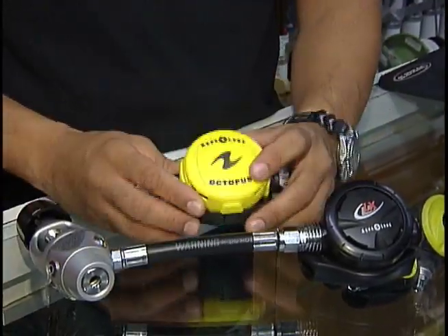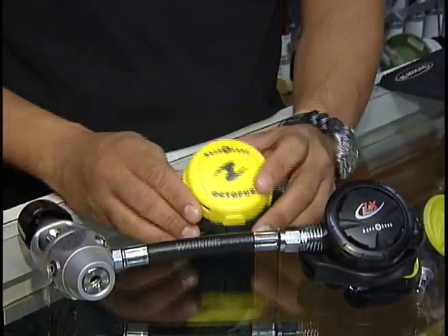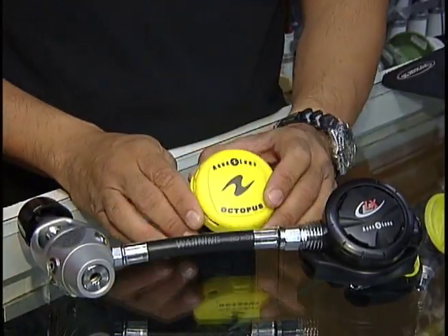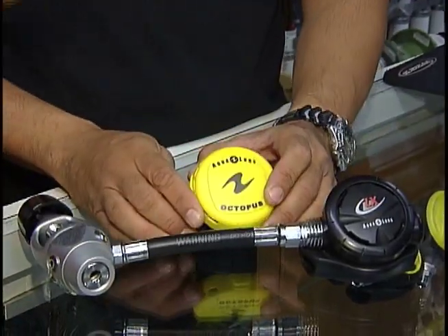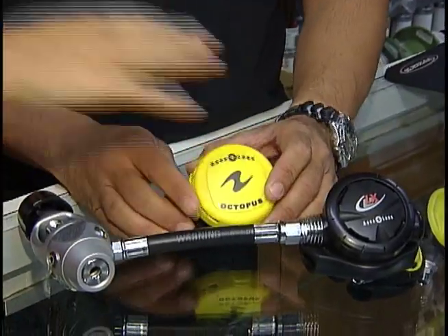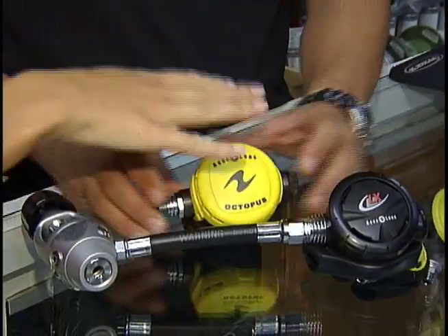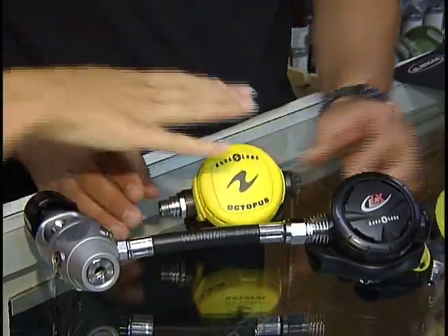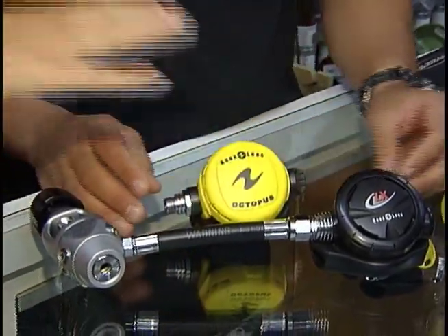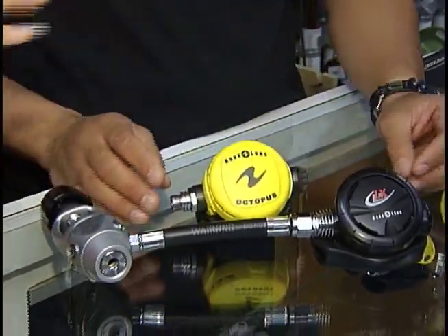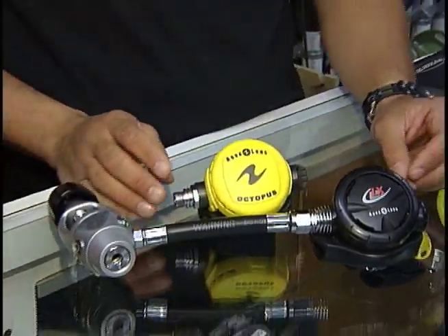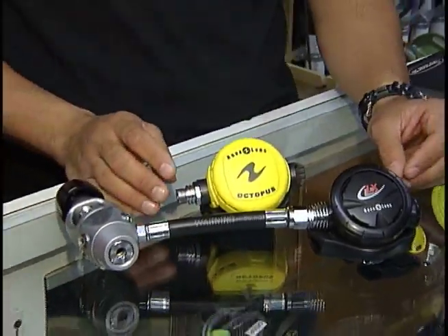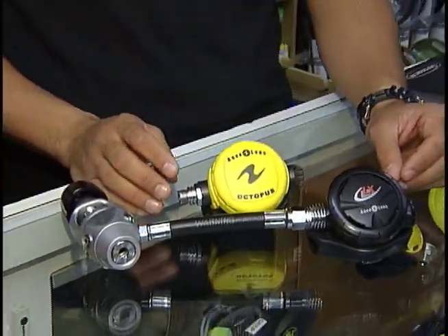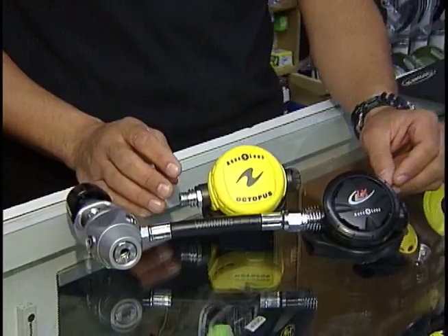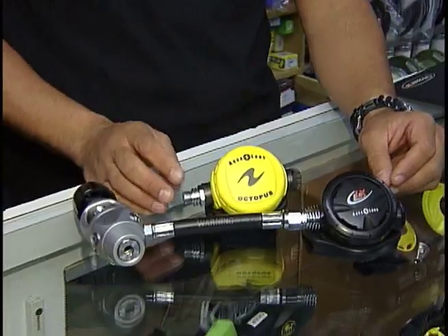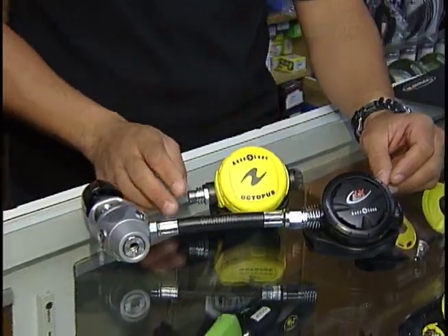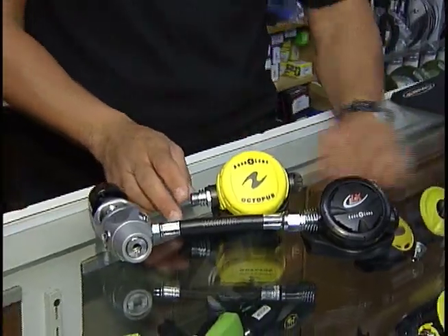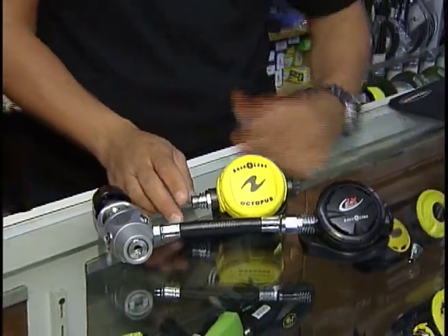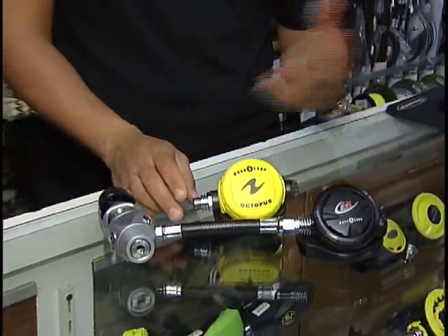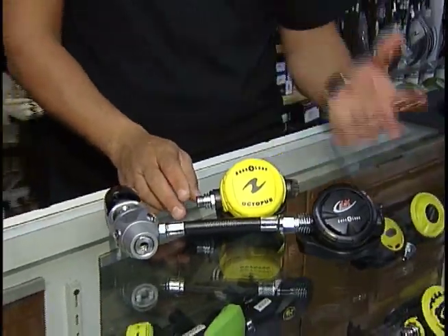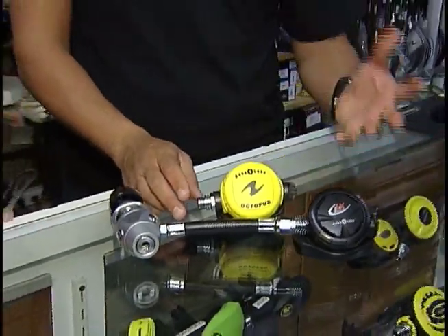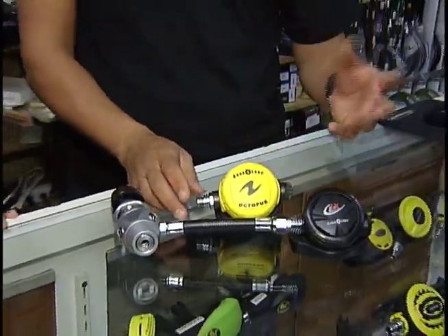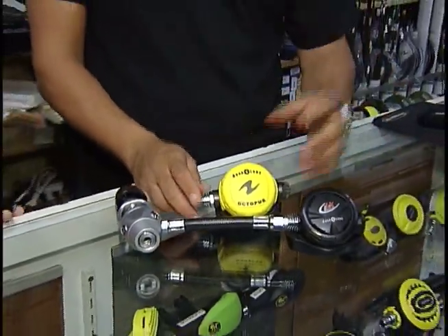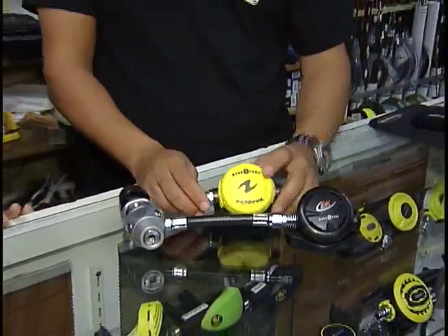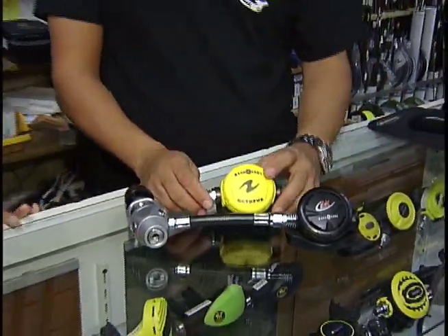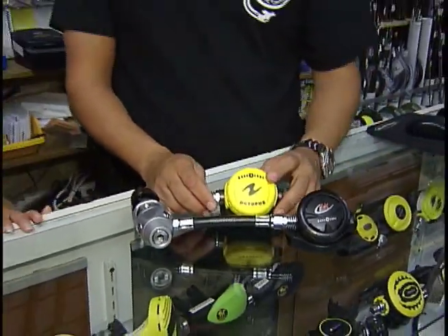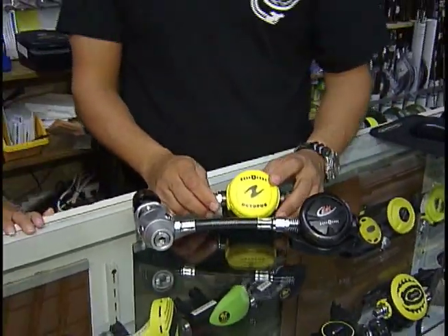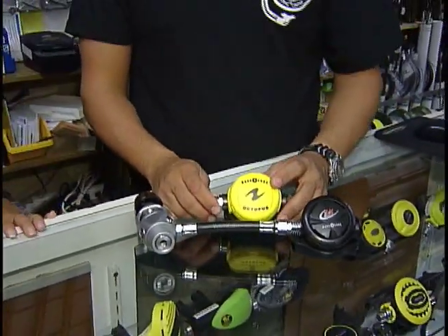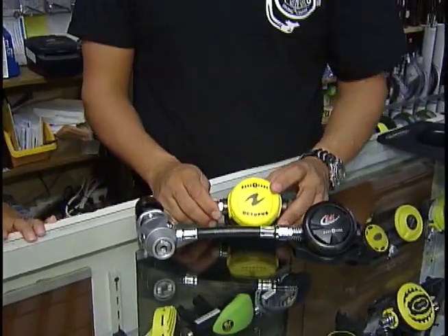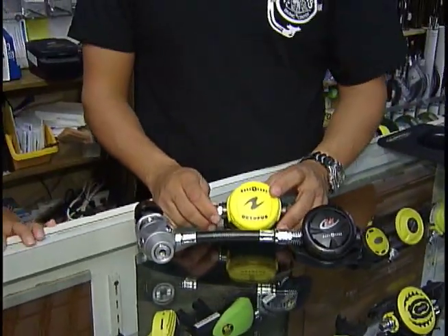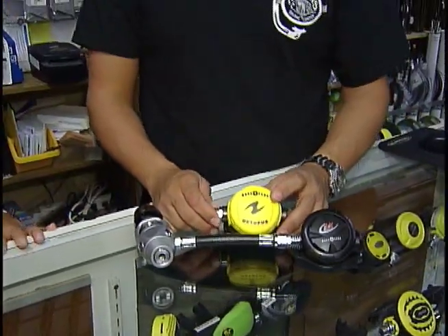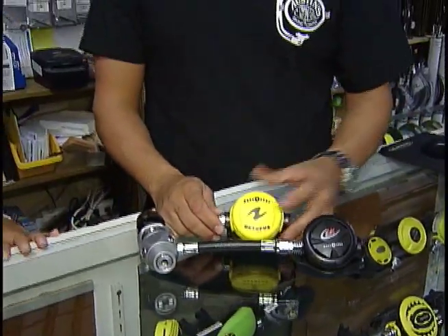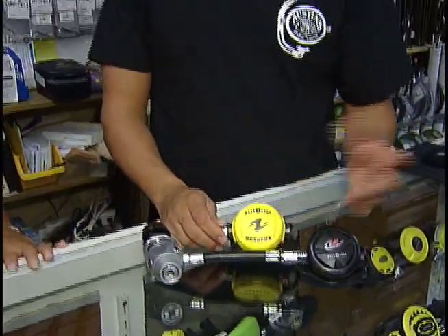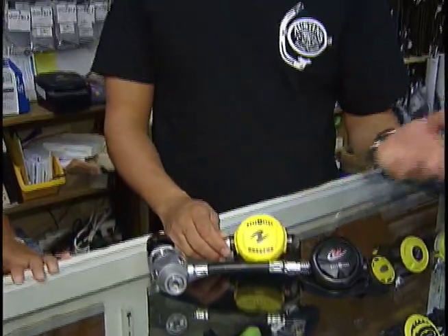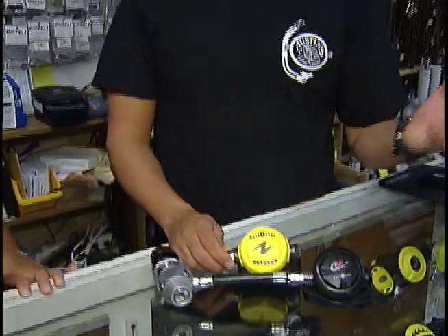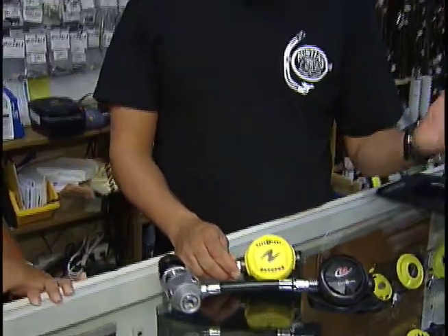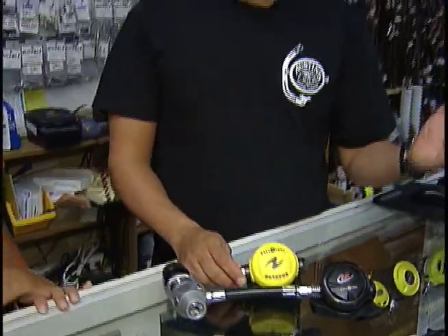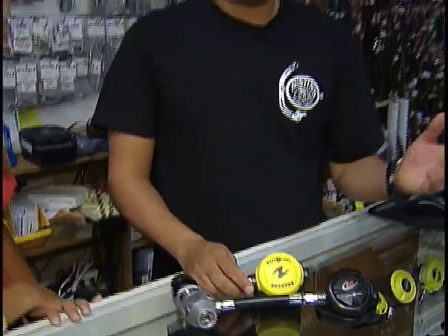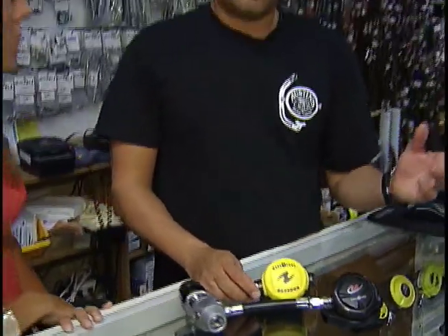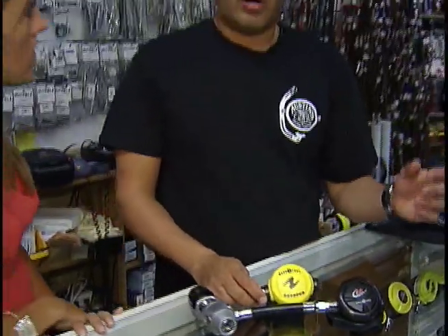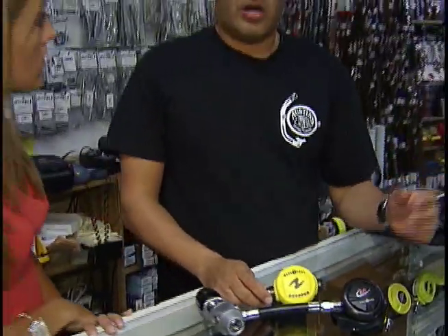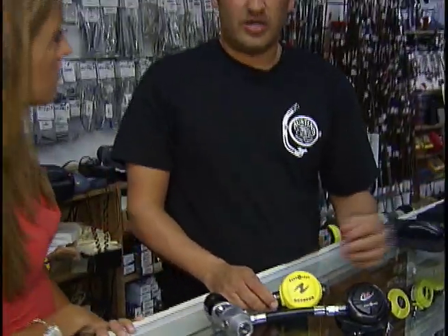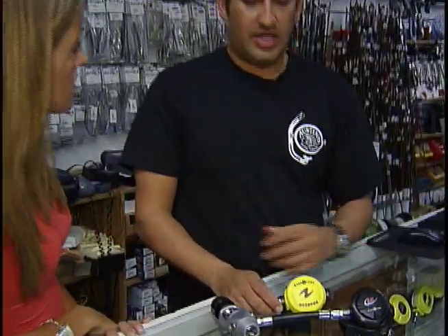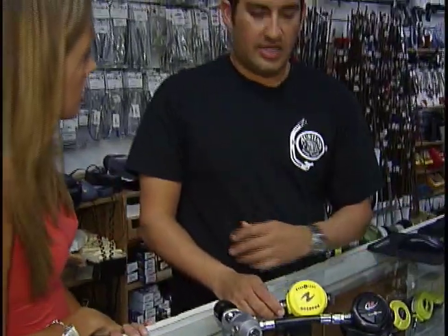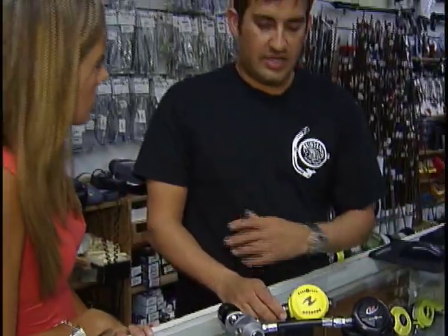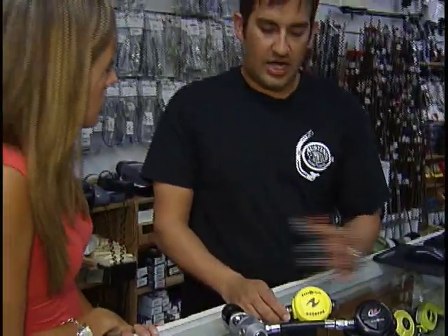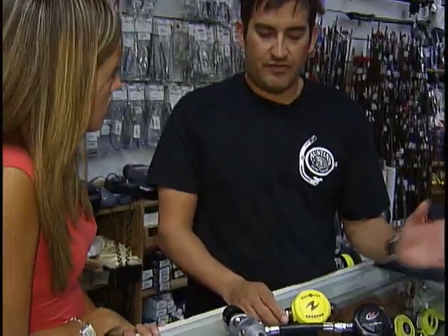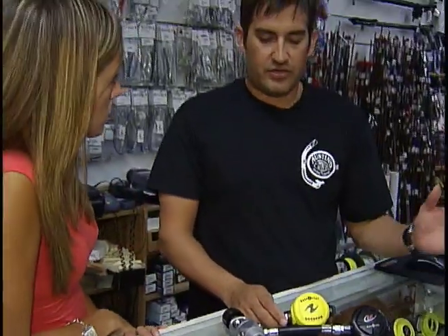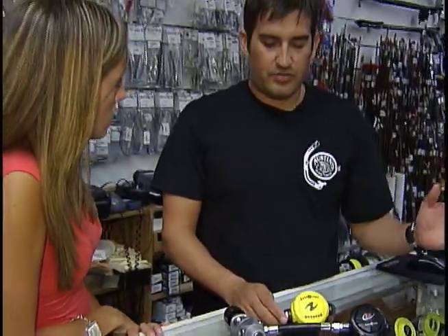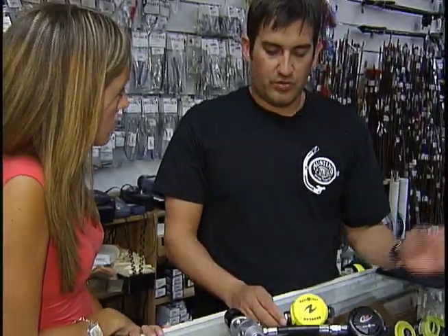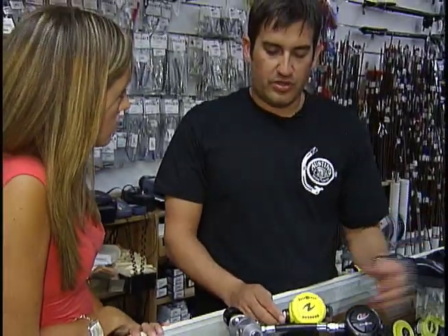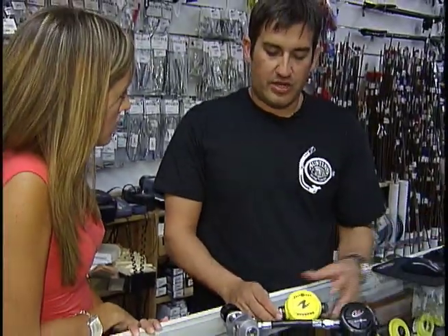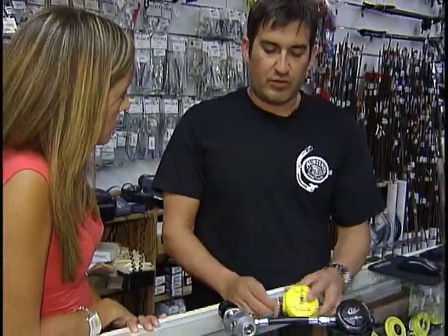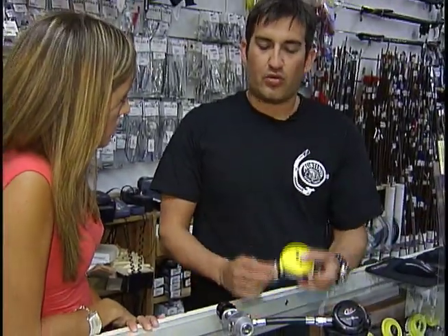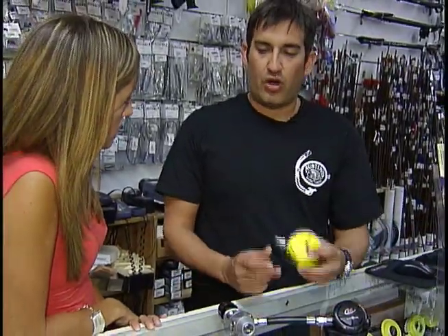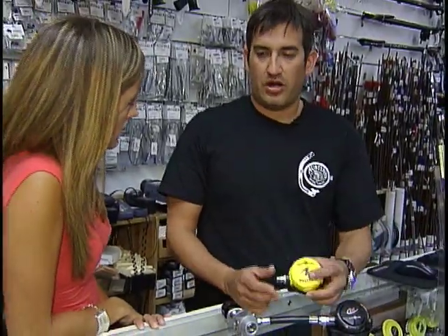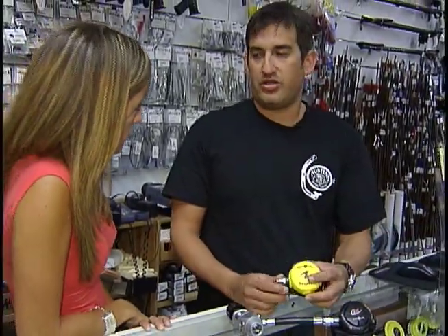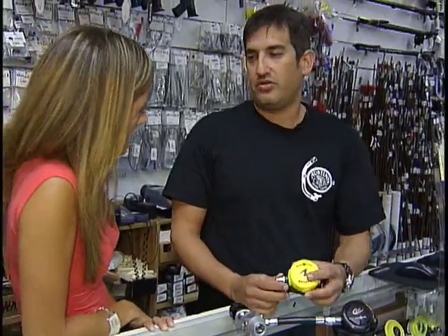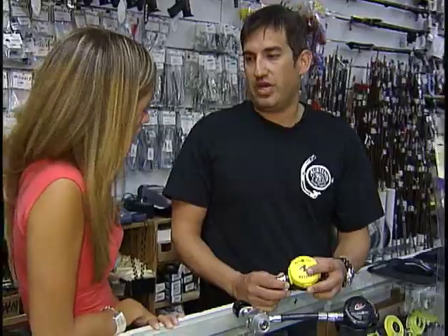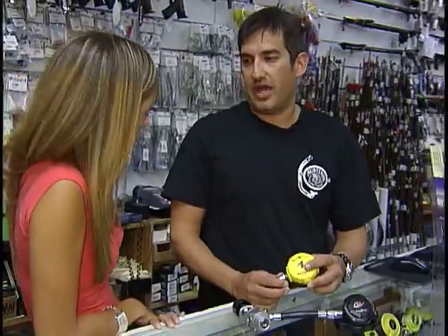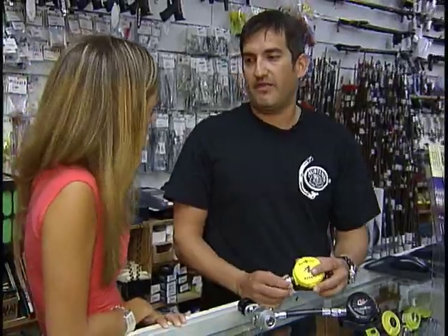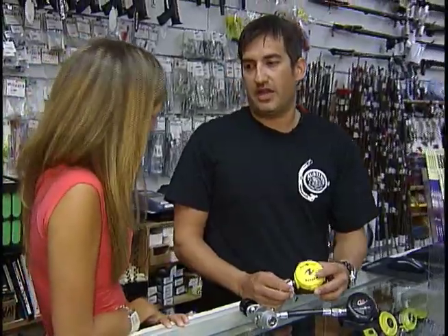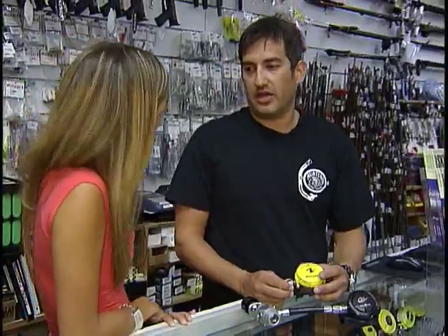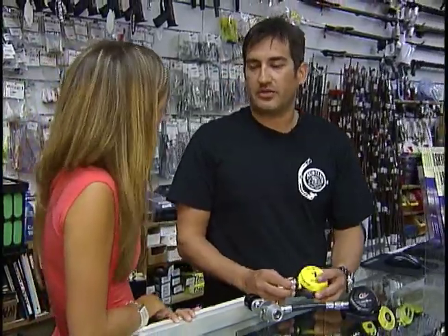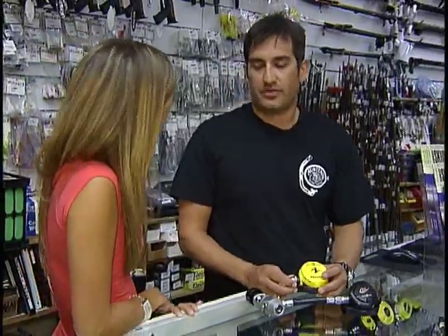So the octopus is your emergency regulator — it's very important. Any dive boat you go on, any dive trip, they require you to have the octopus.